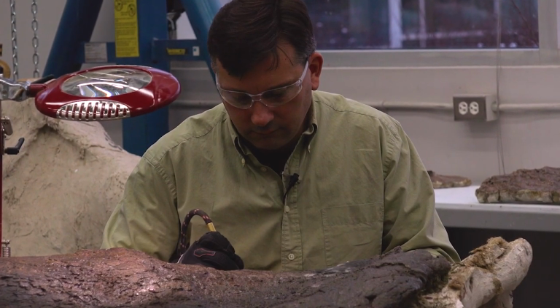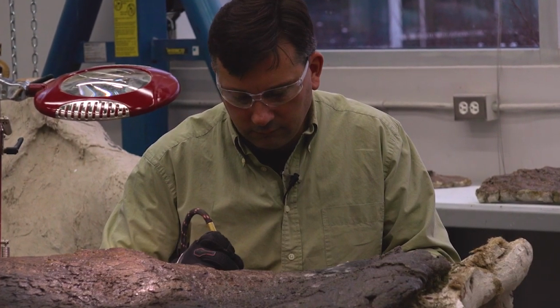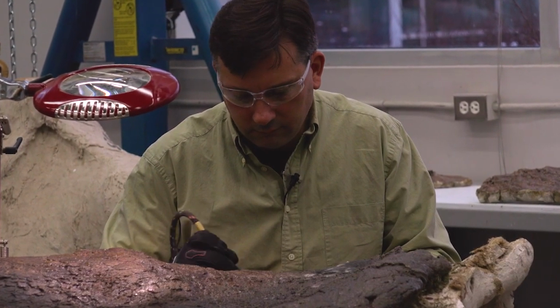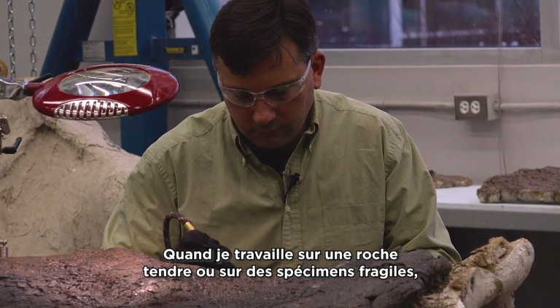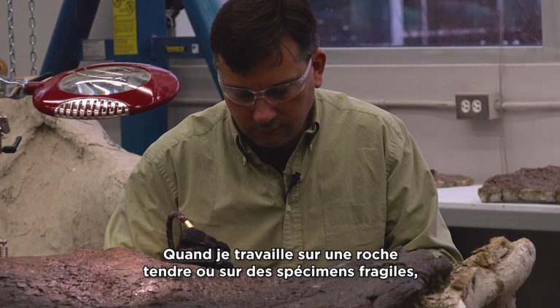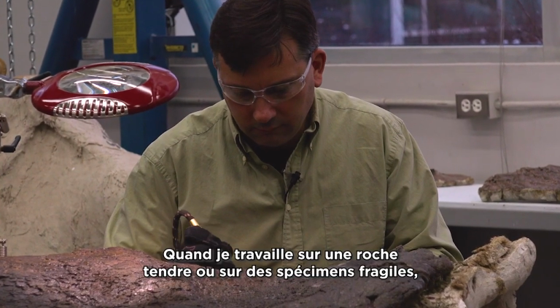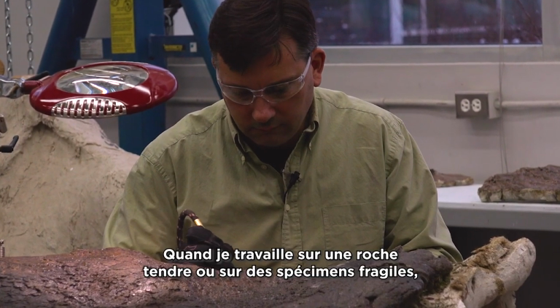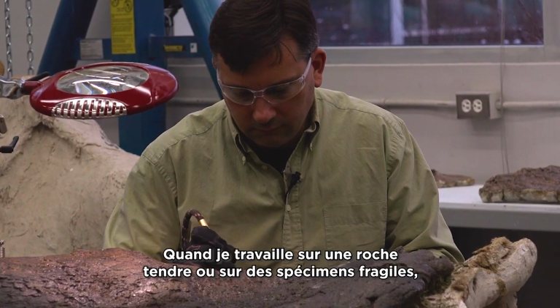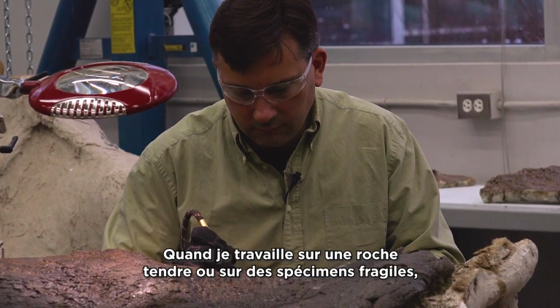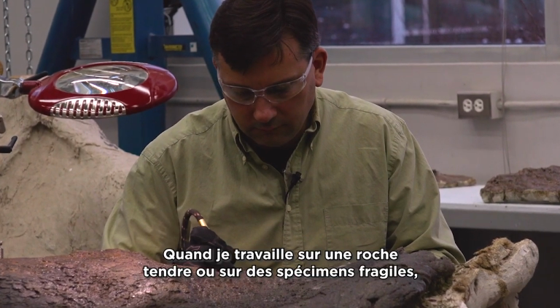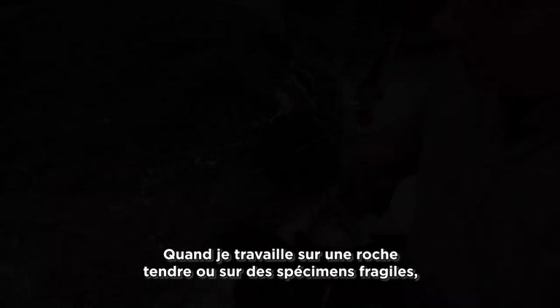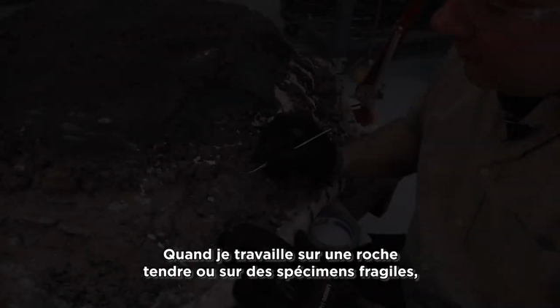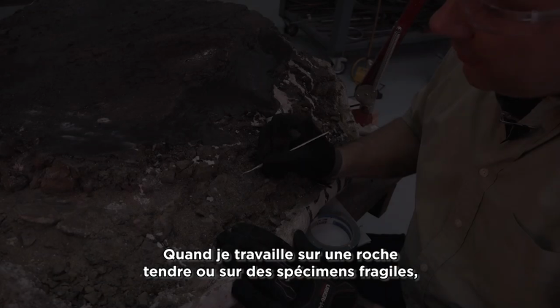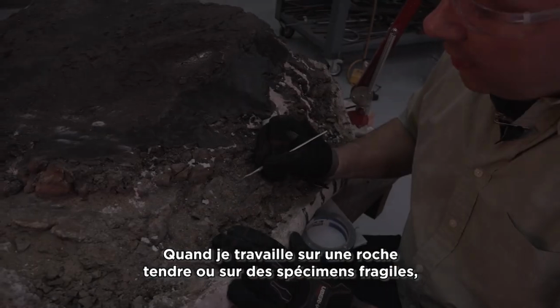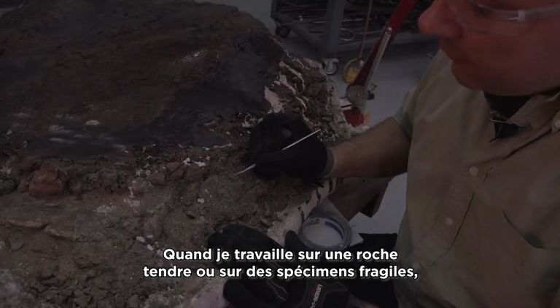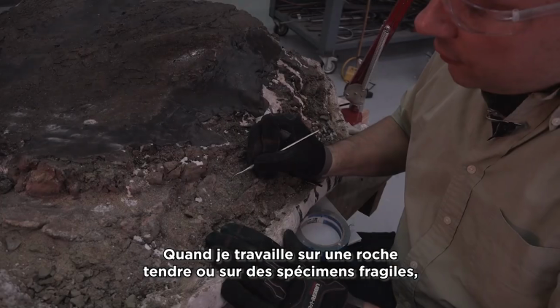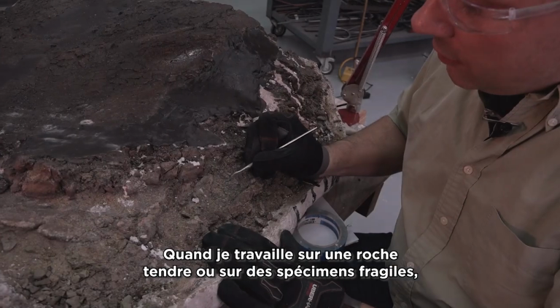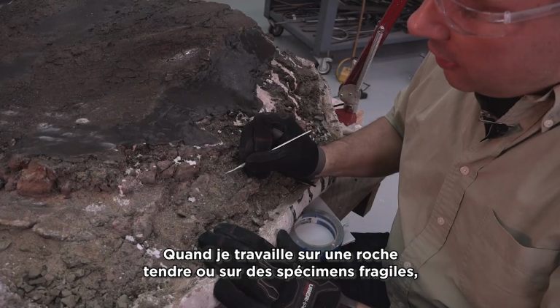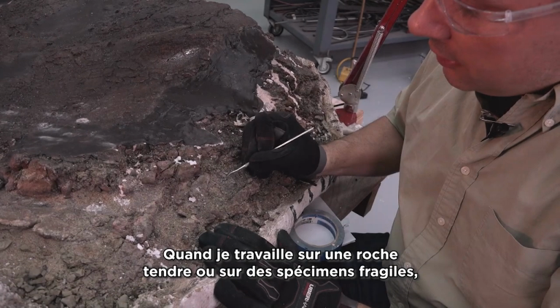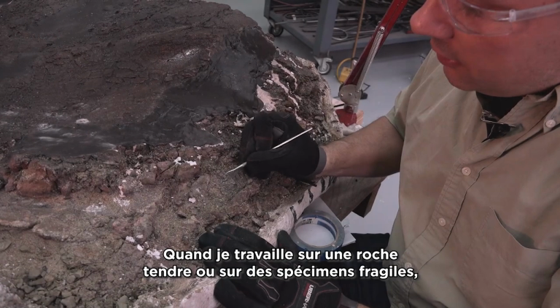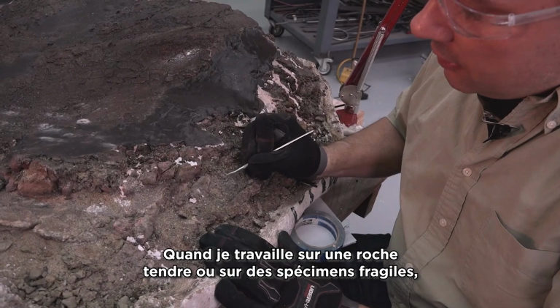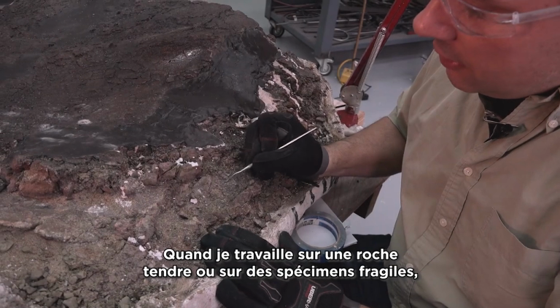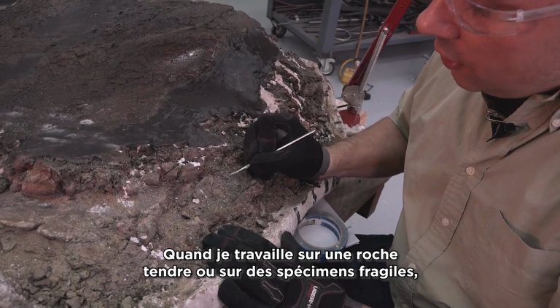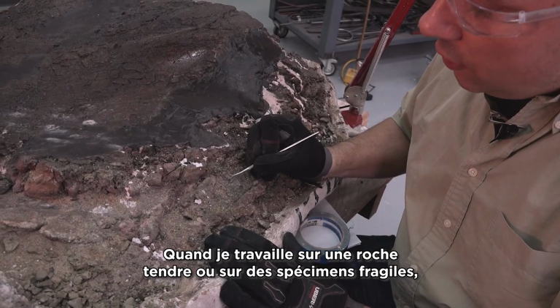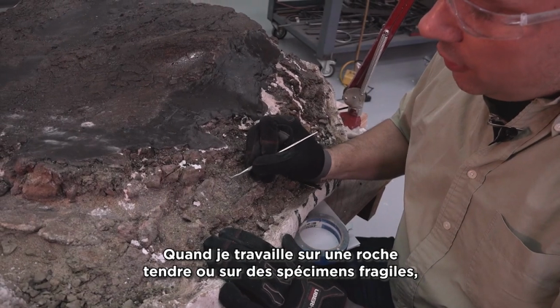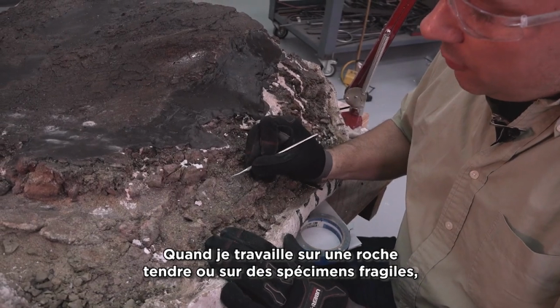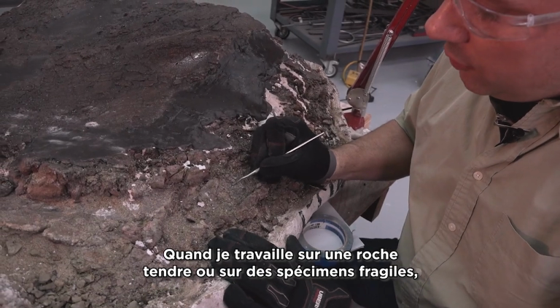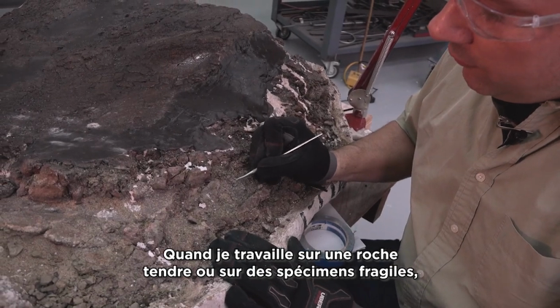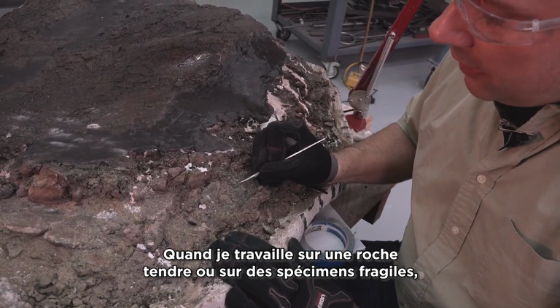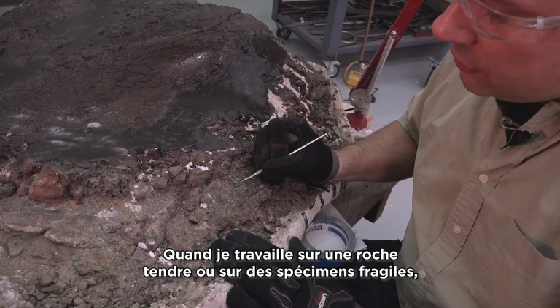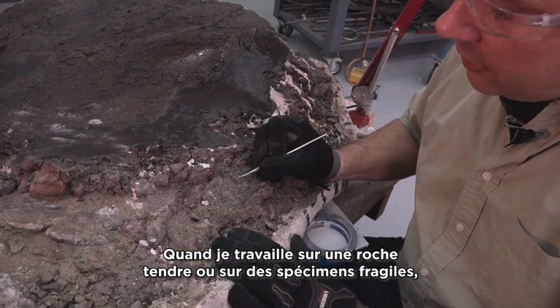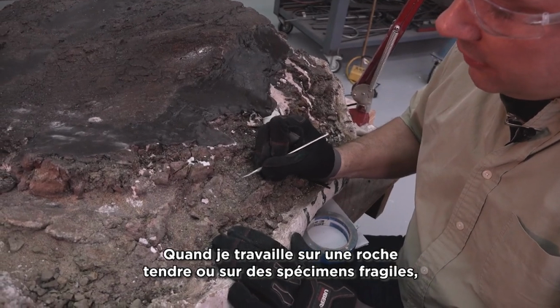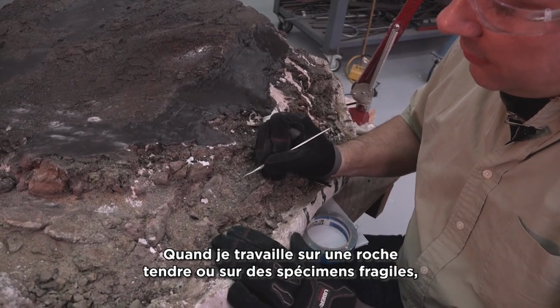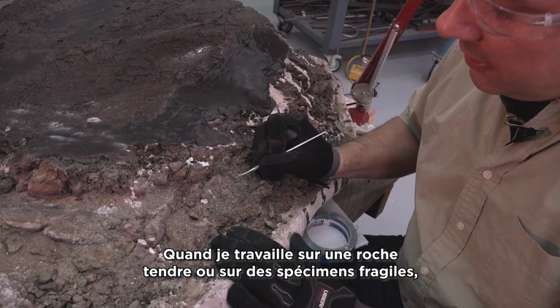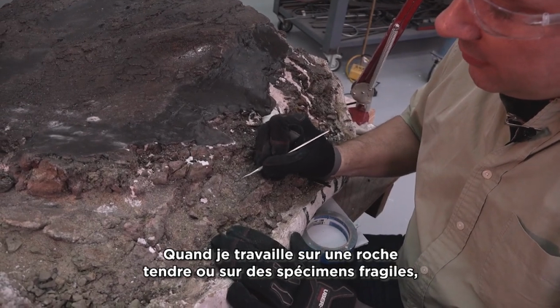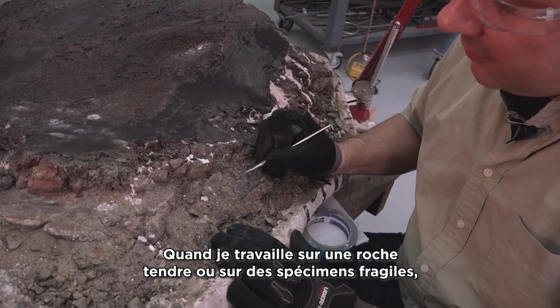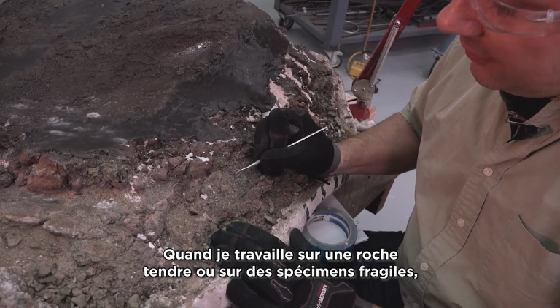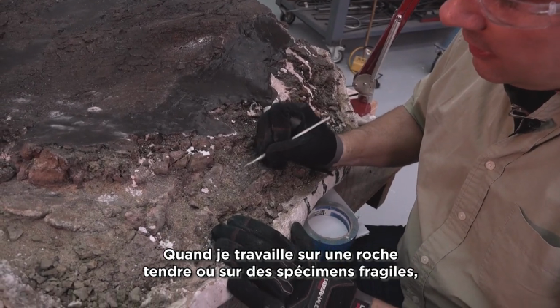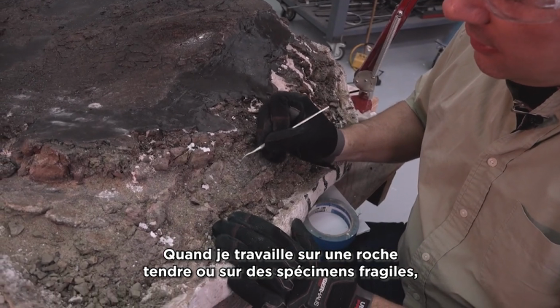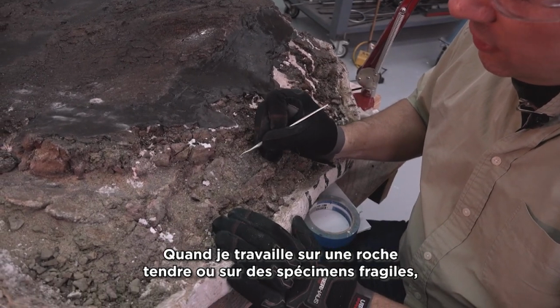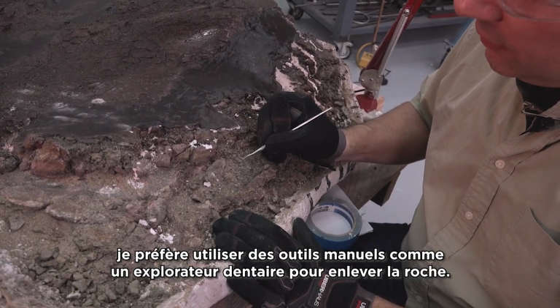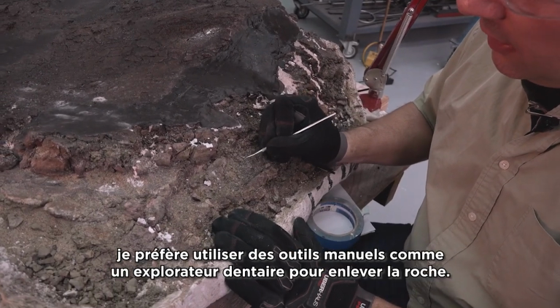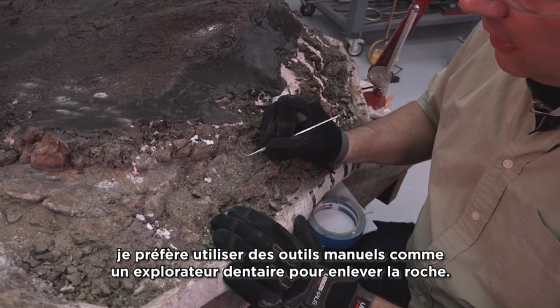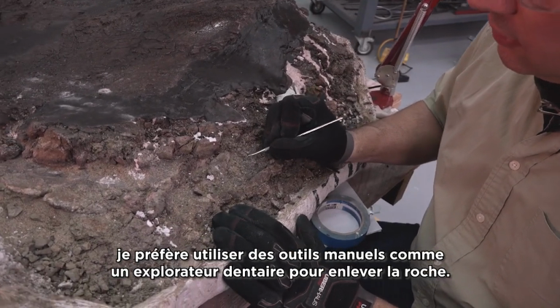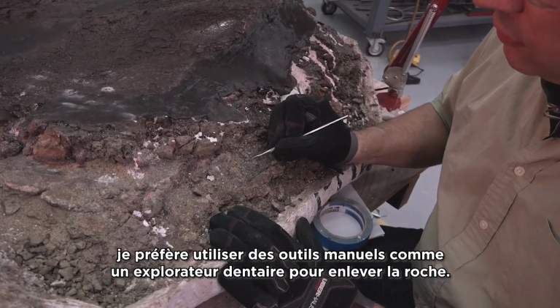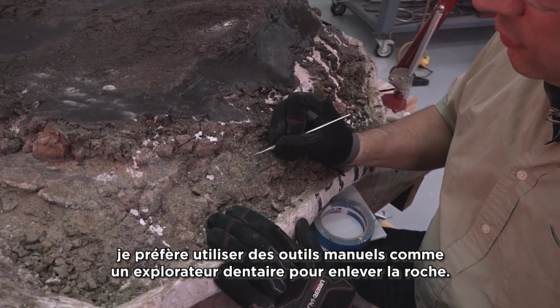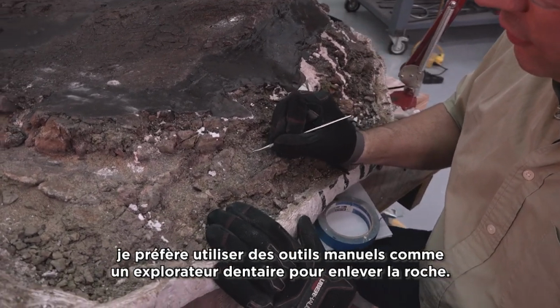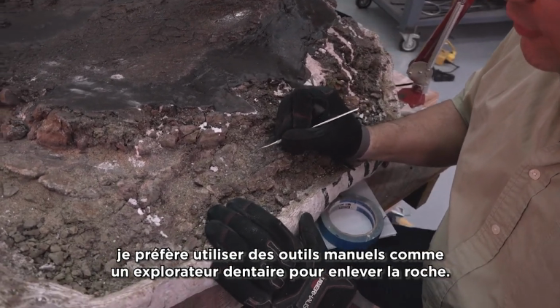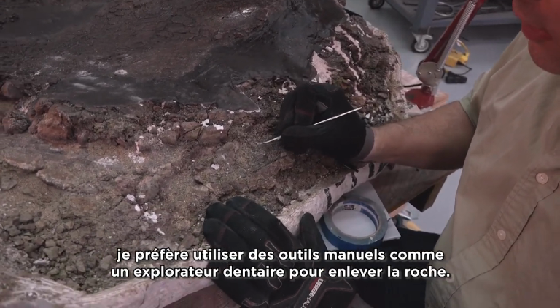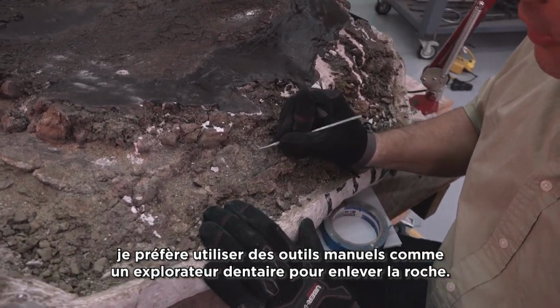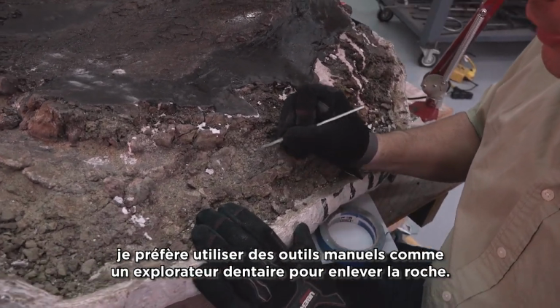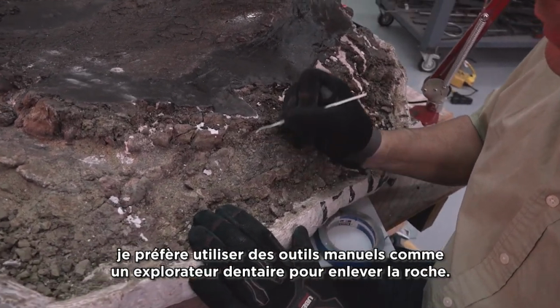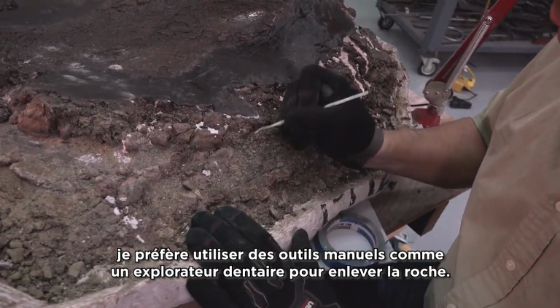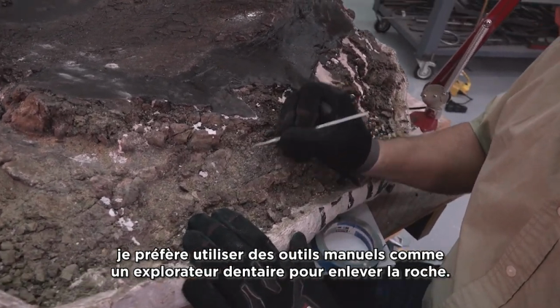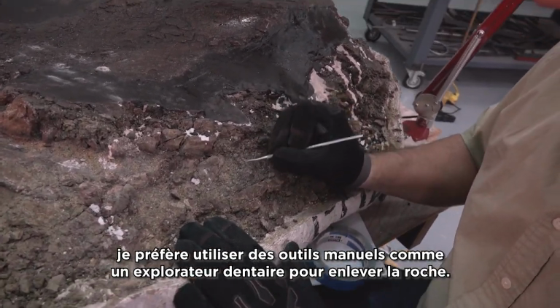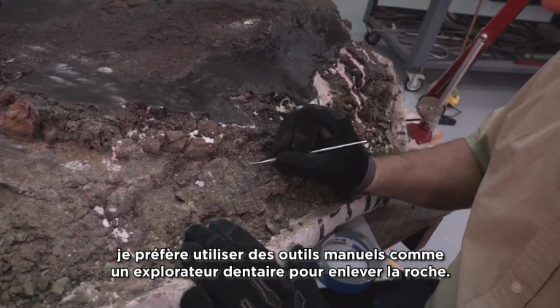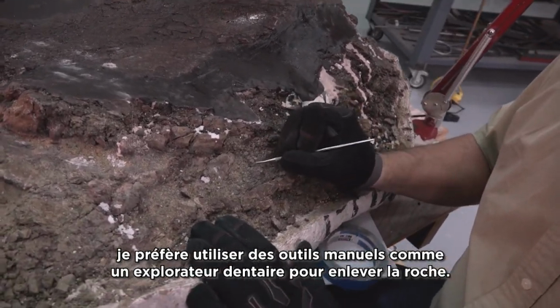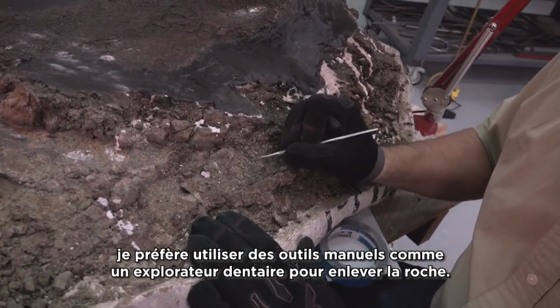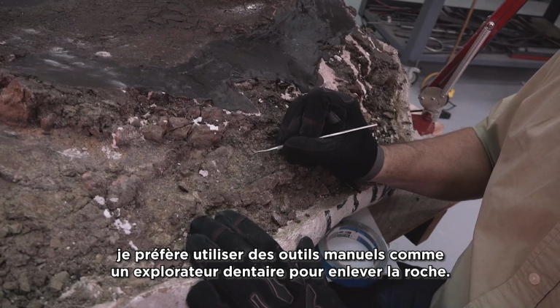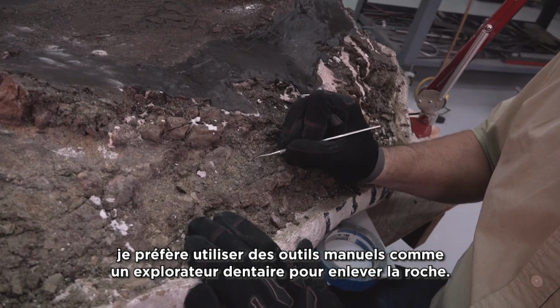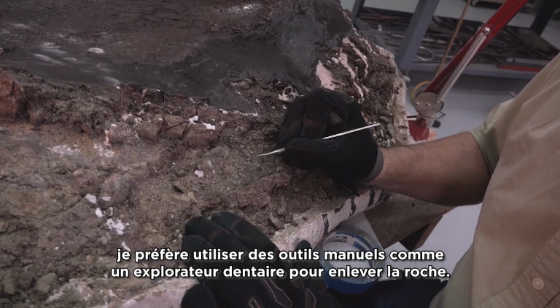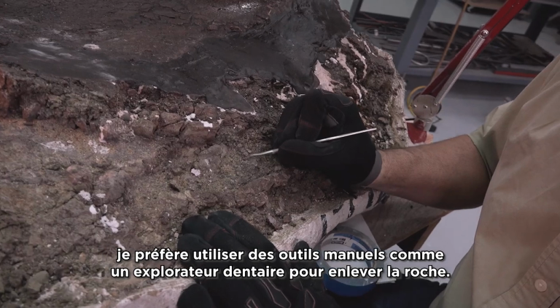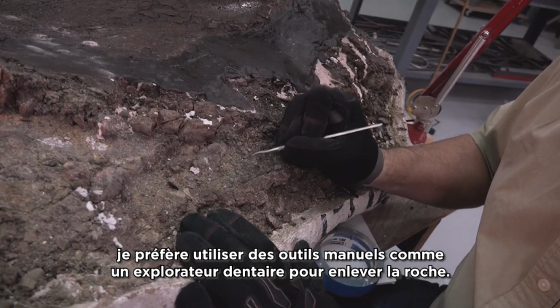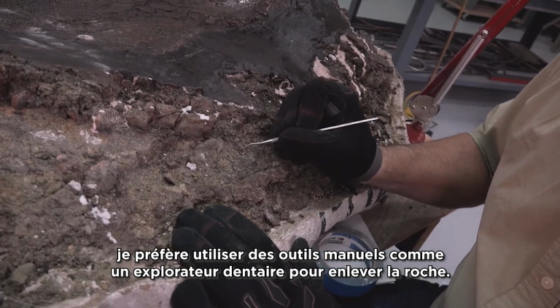When I'm preparing the softer rock or the more fragile specimens, I tend to use hand tools like dental picks to remove the rock.